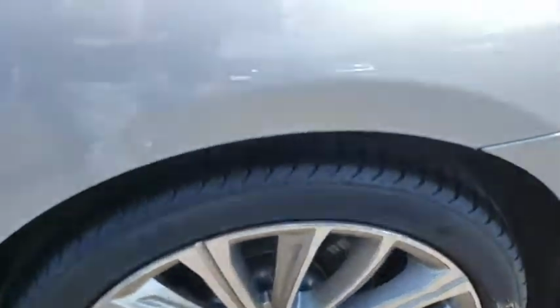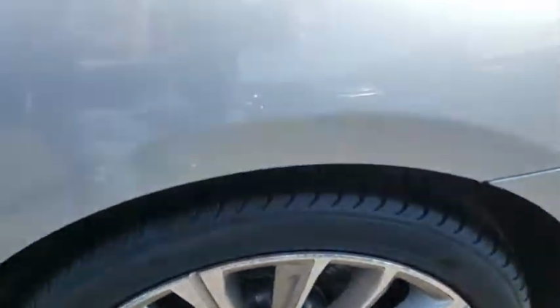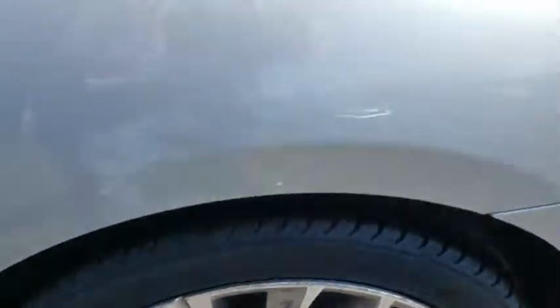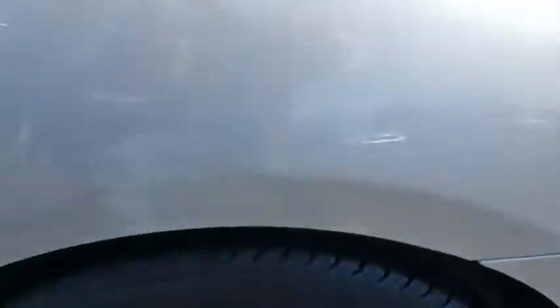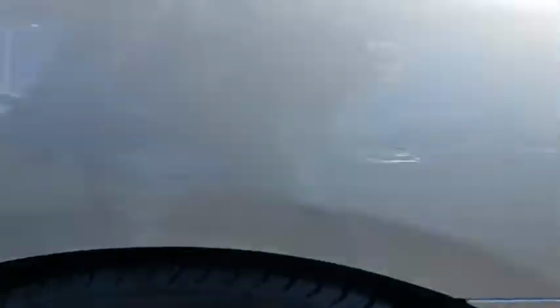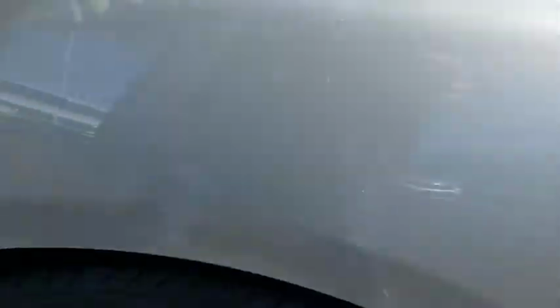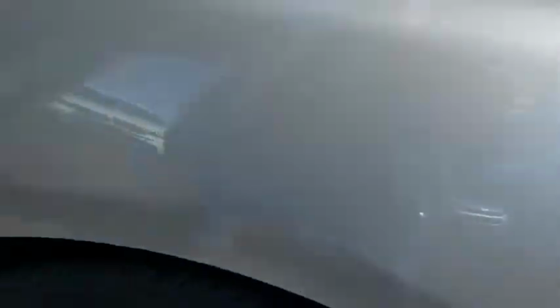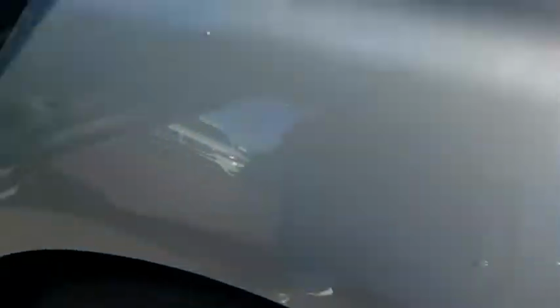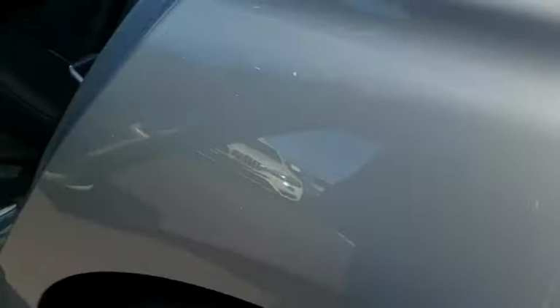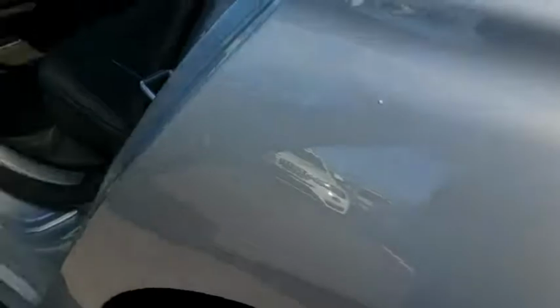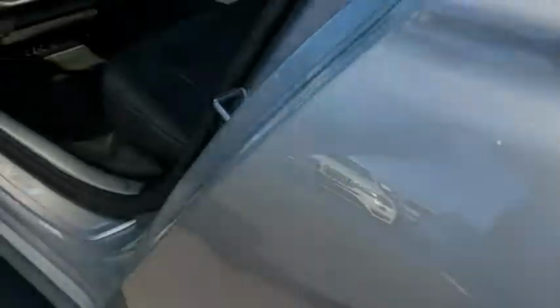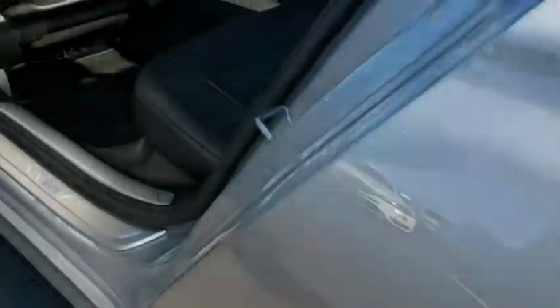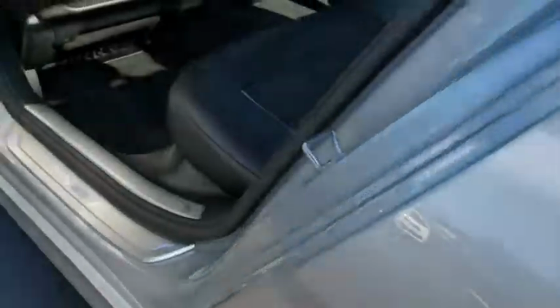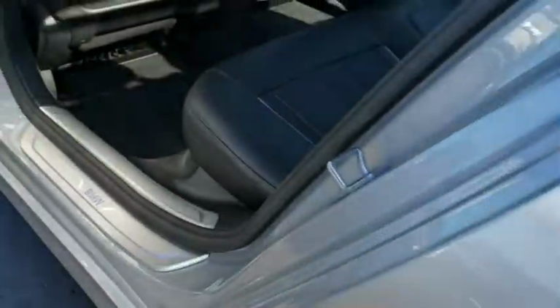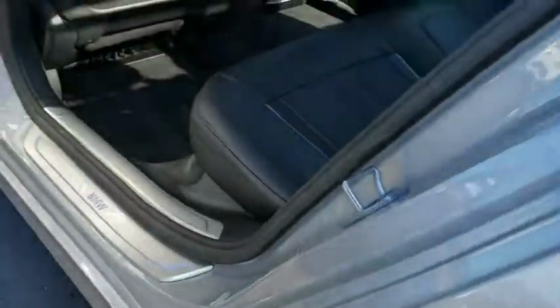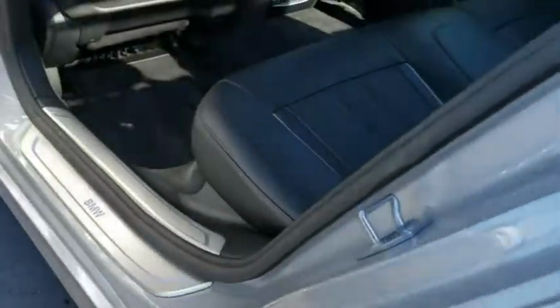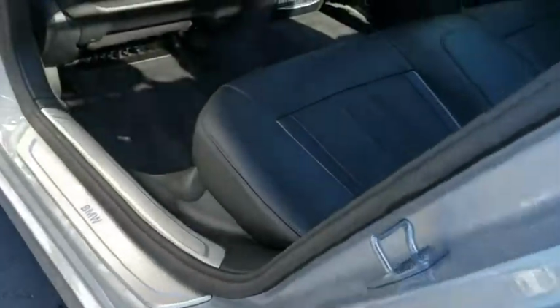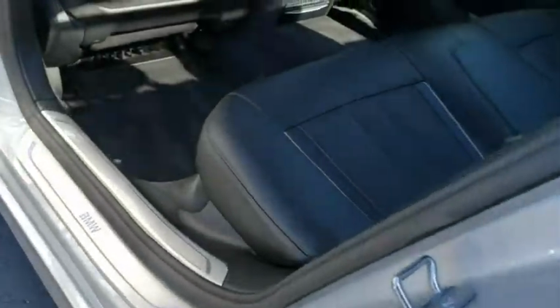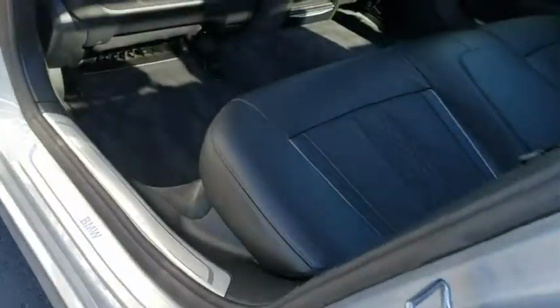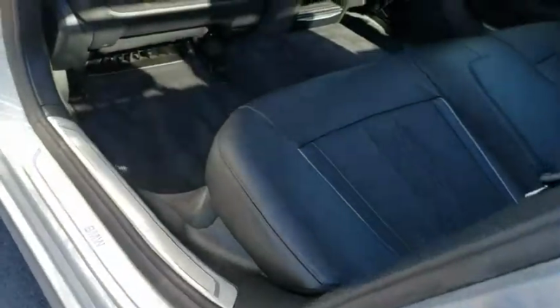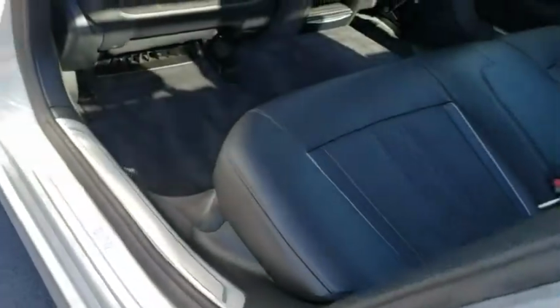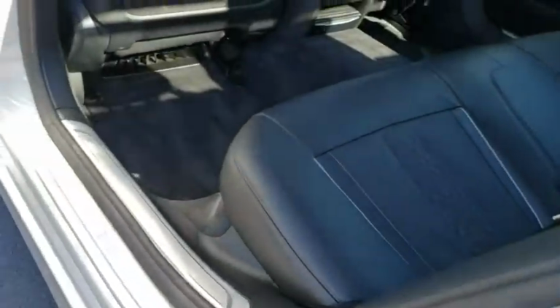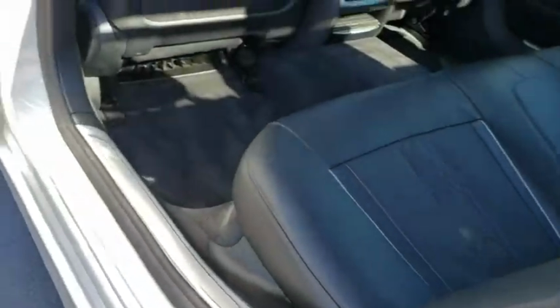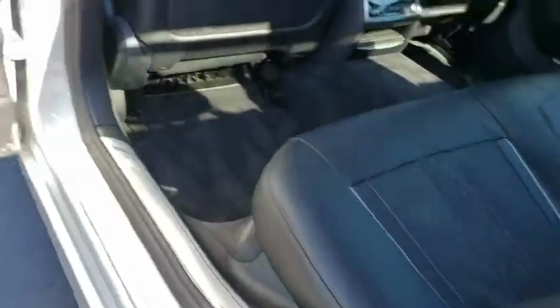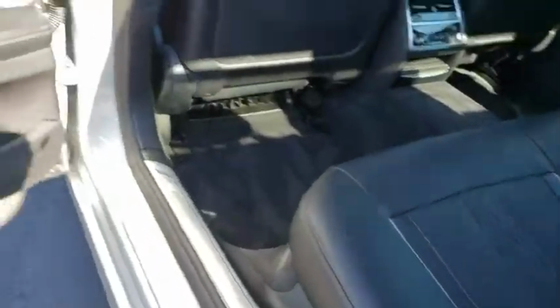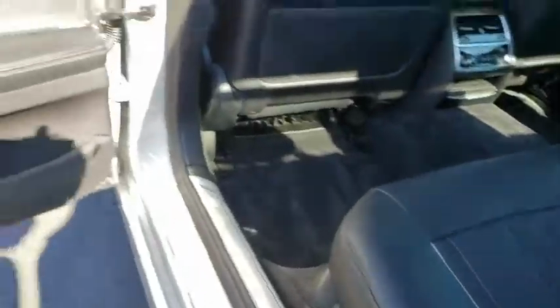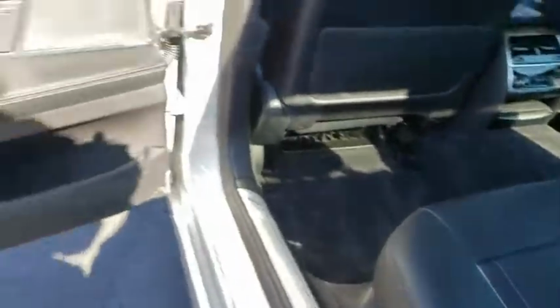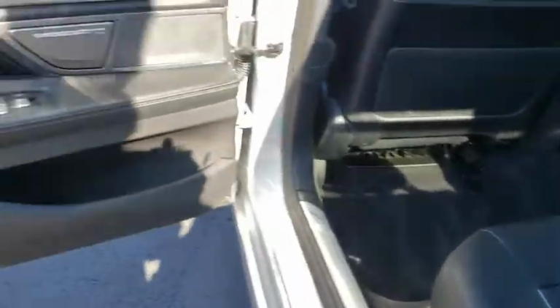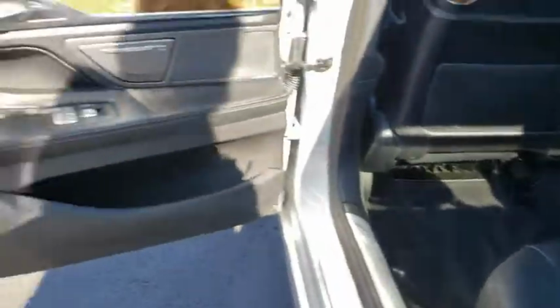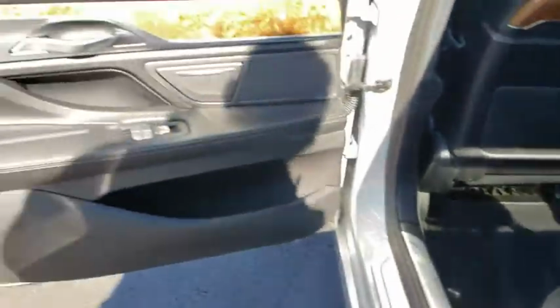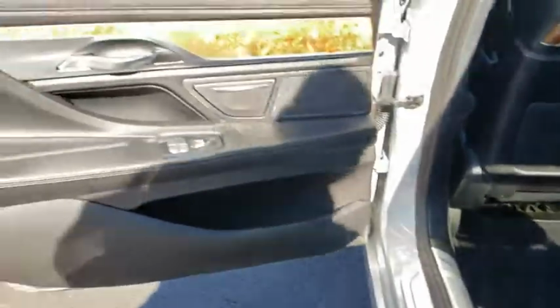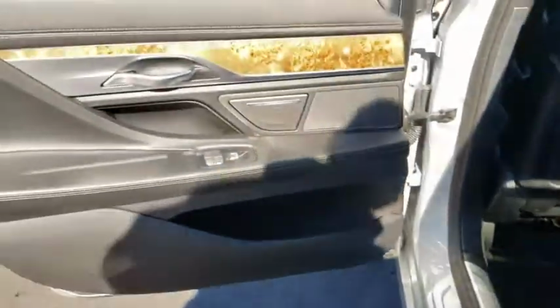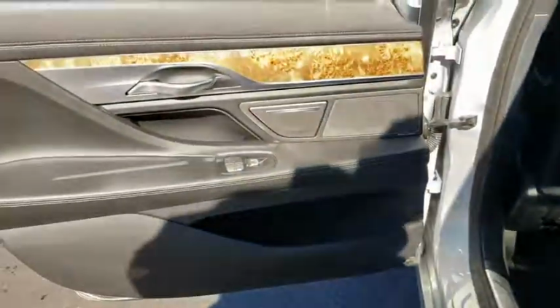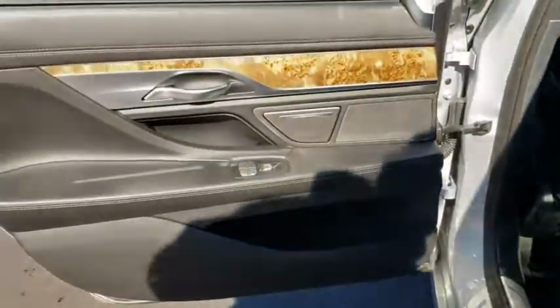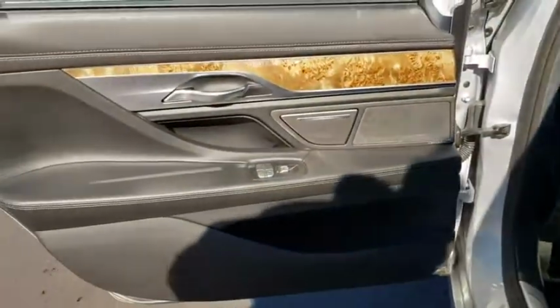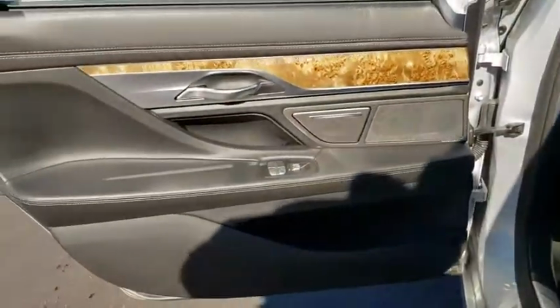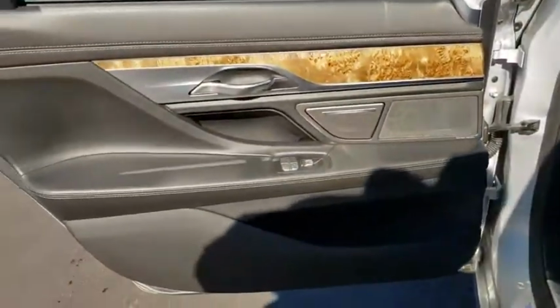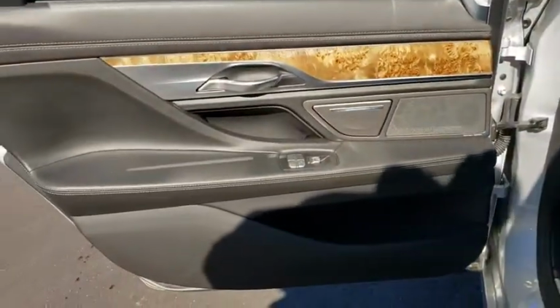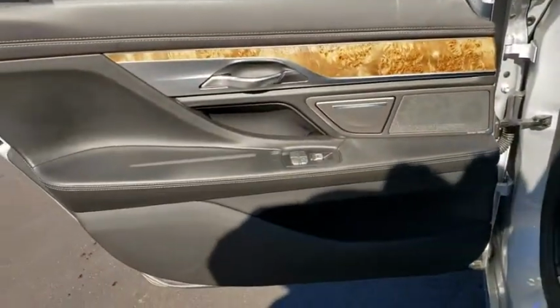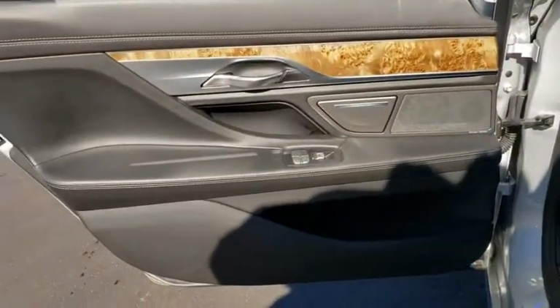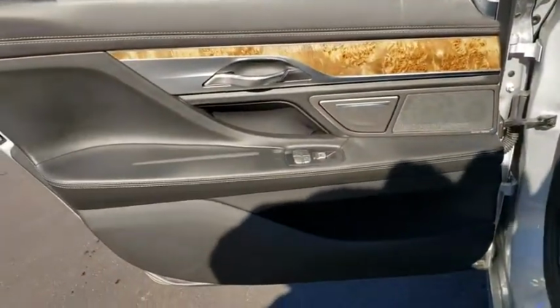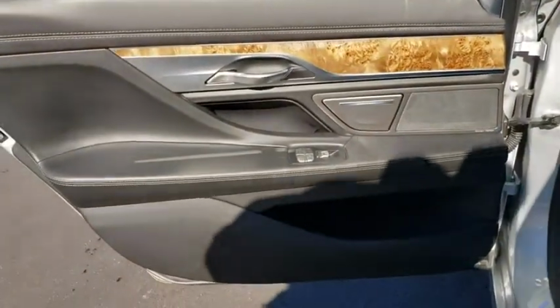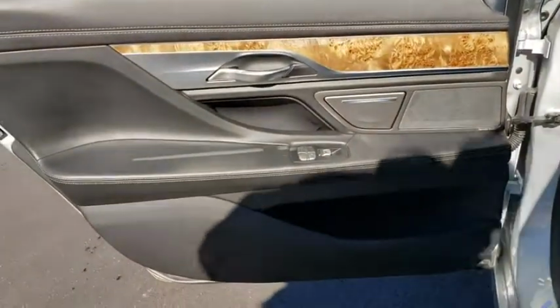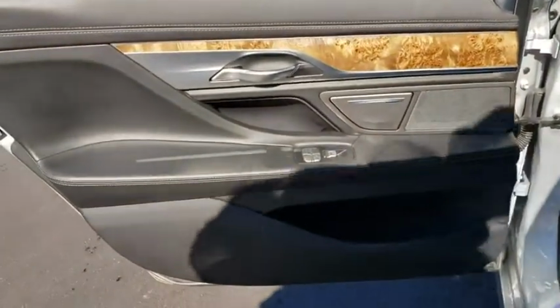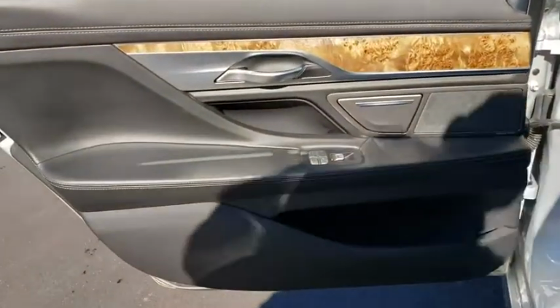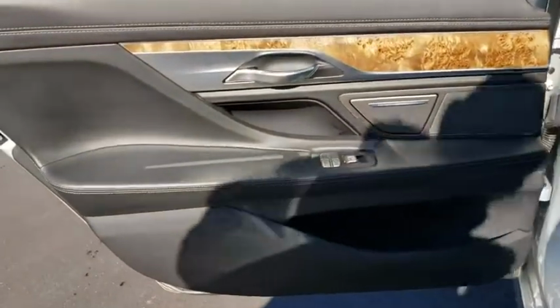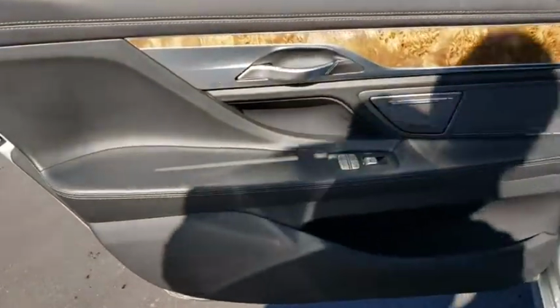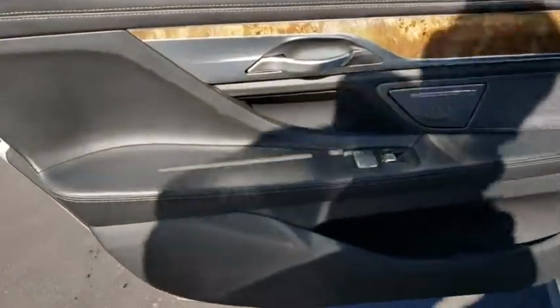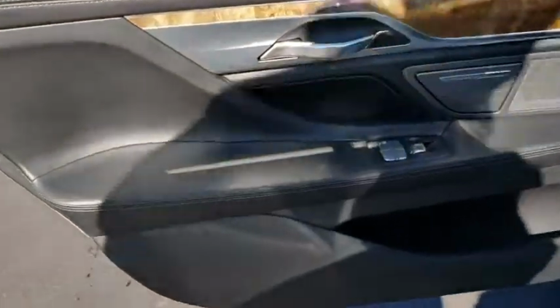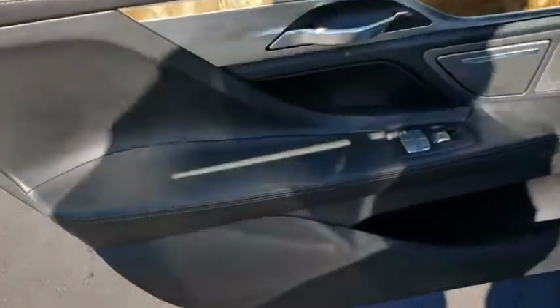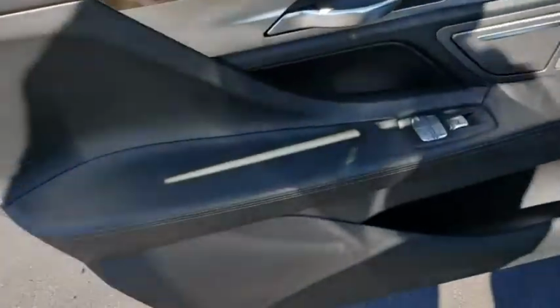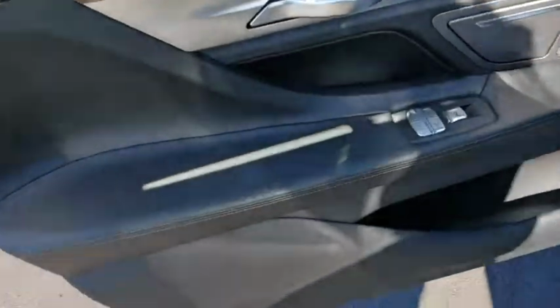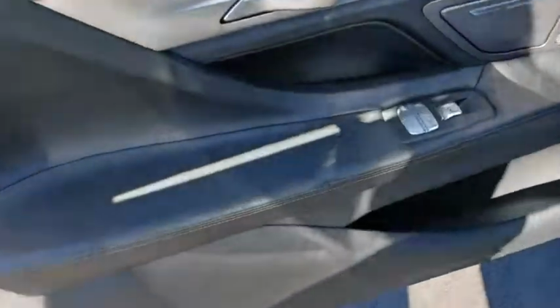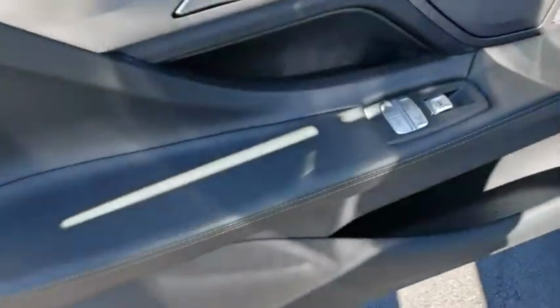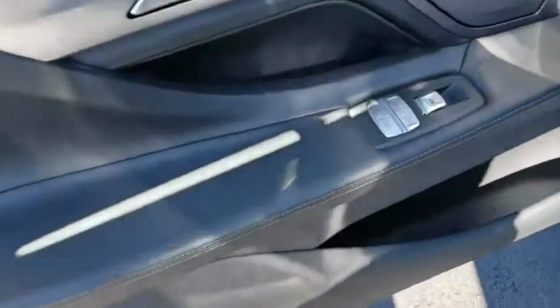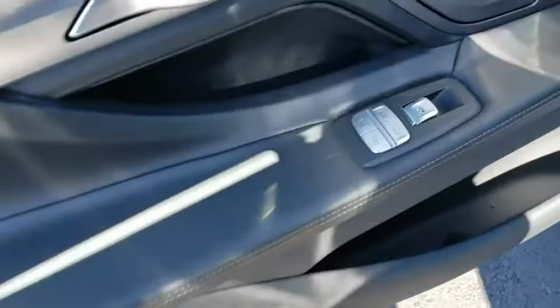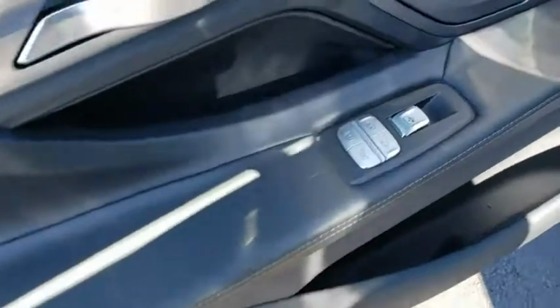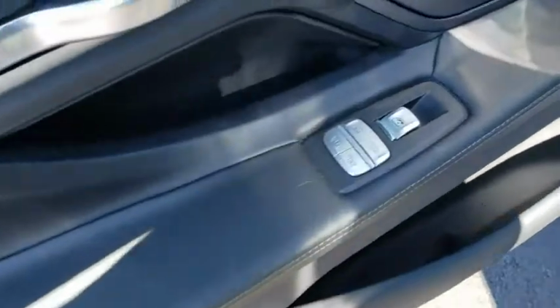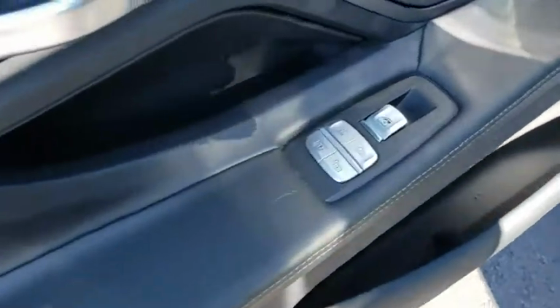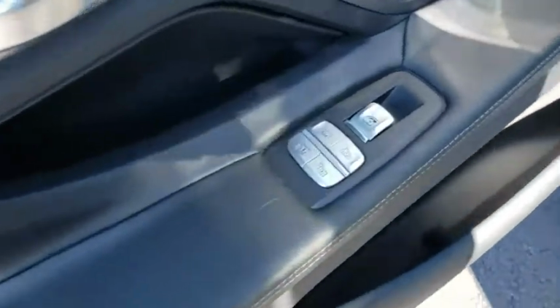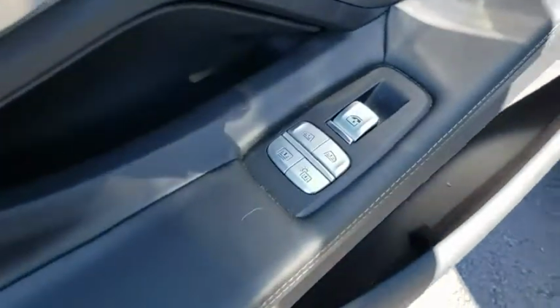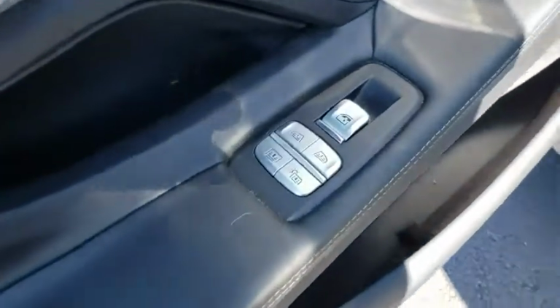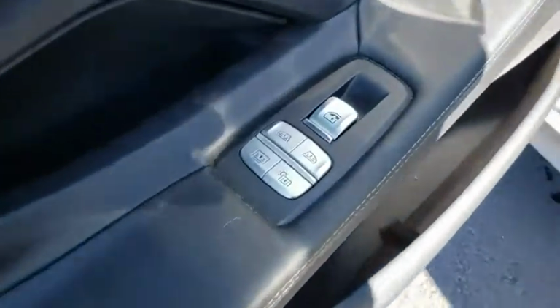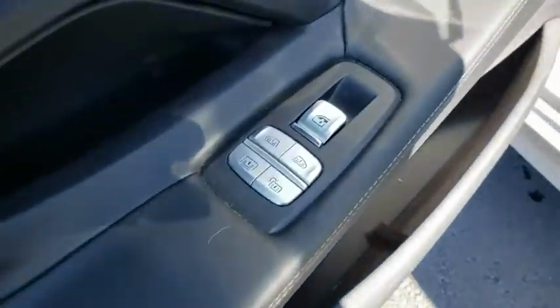Cruise control, floor mats, keyless start, four-wheel disc brakes, aluminum wheels, hard disk drive media storage.